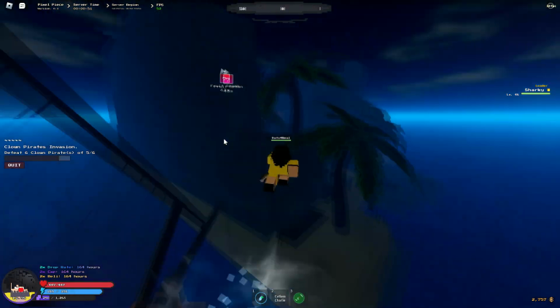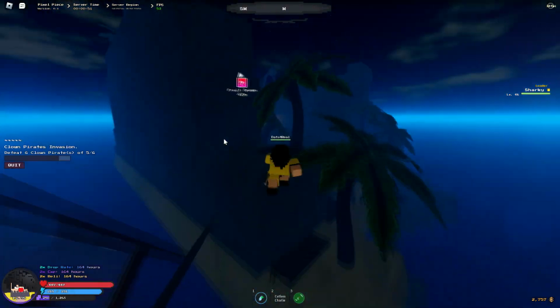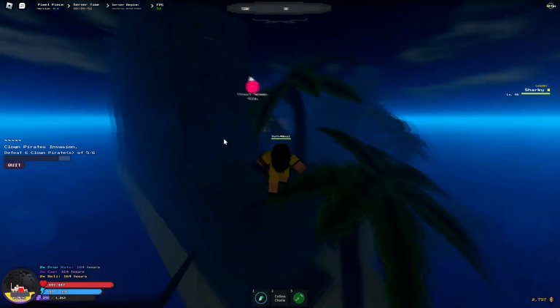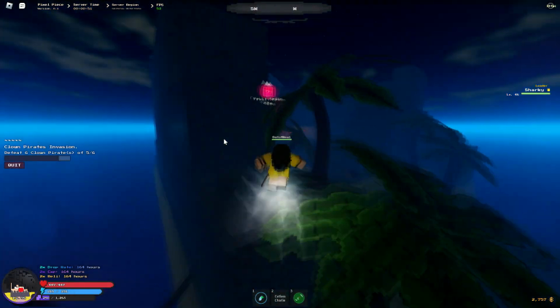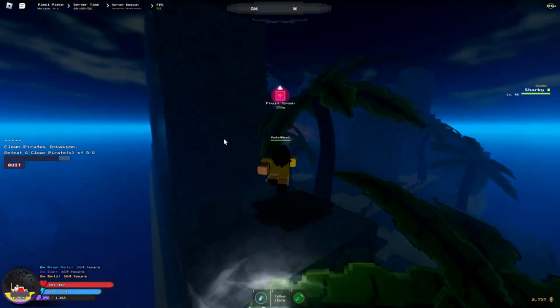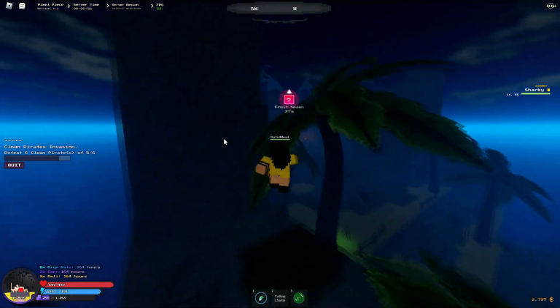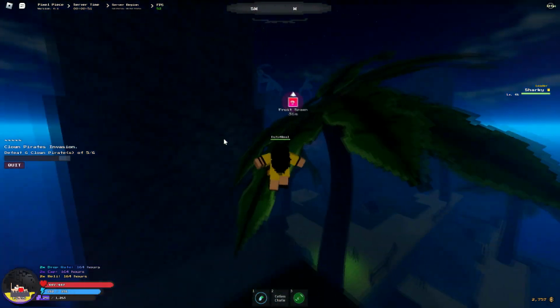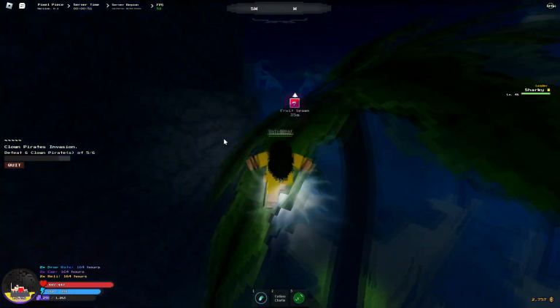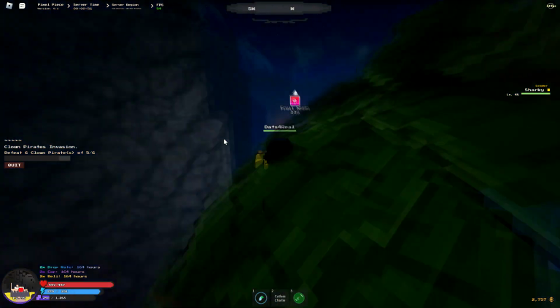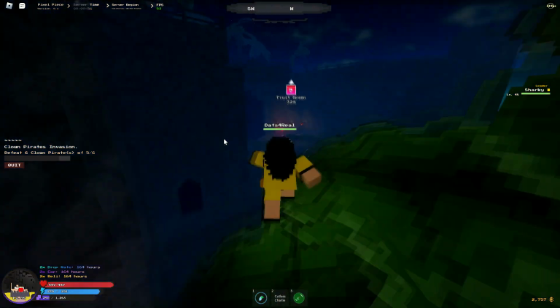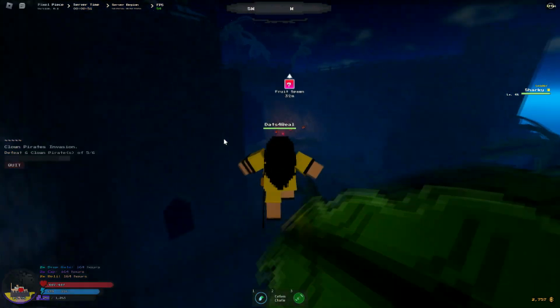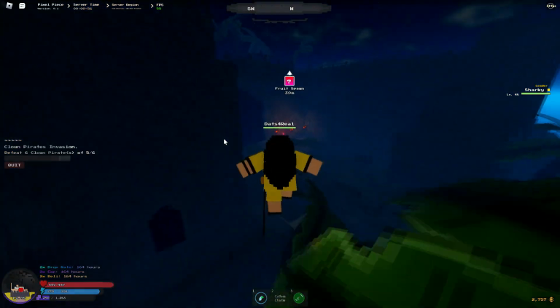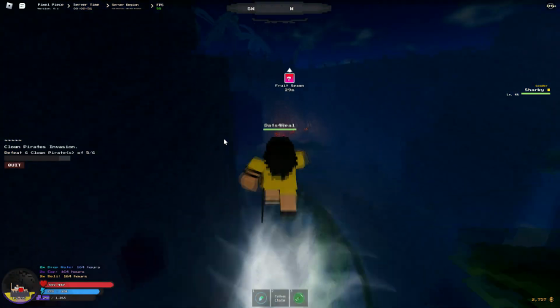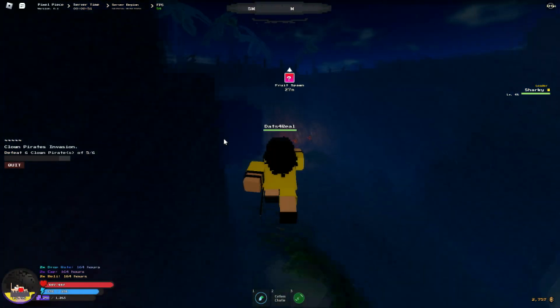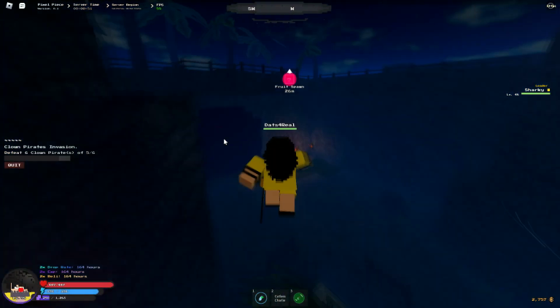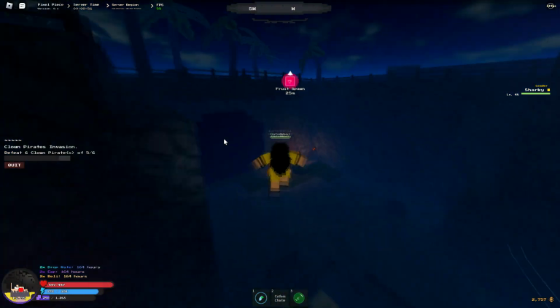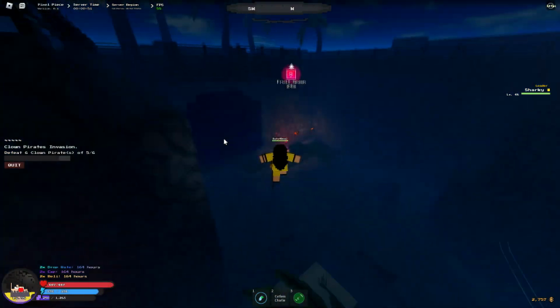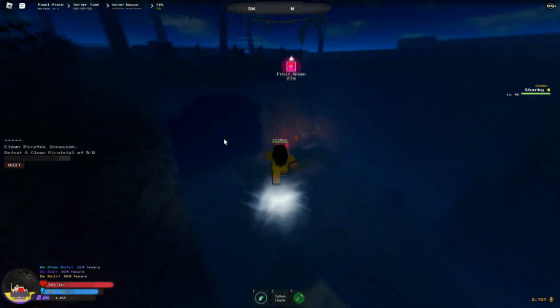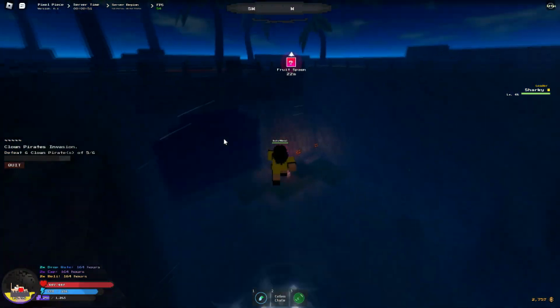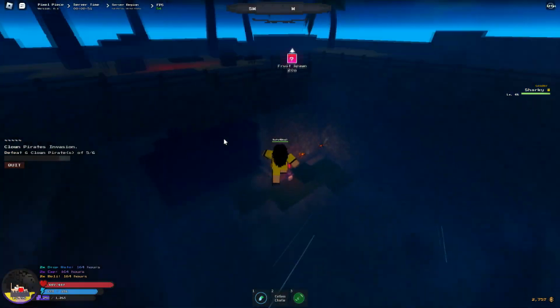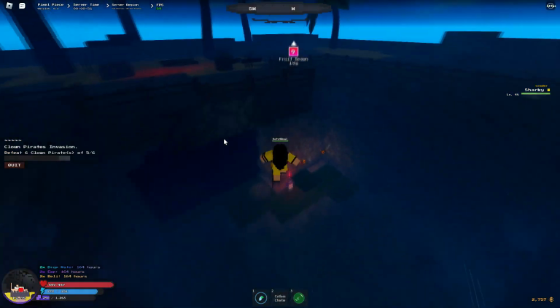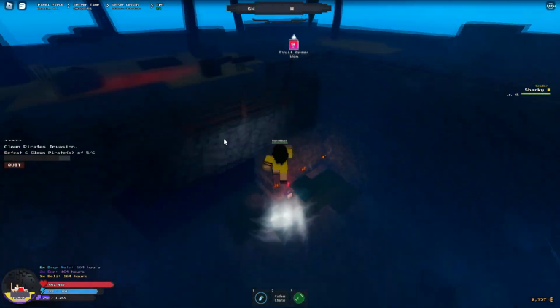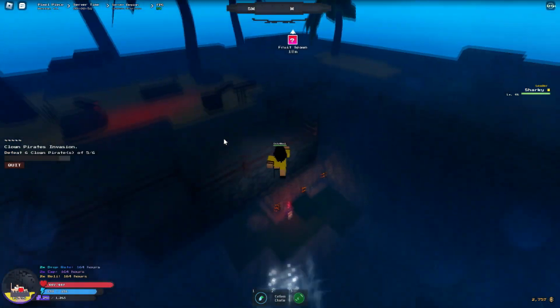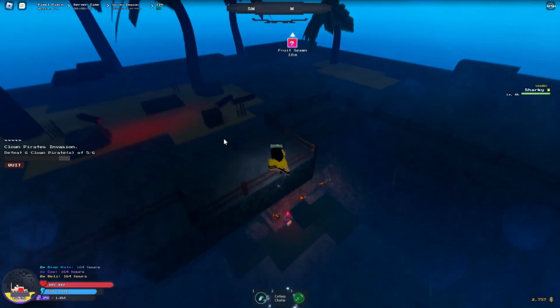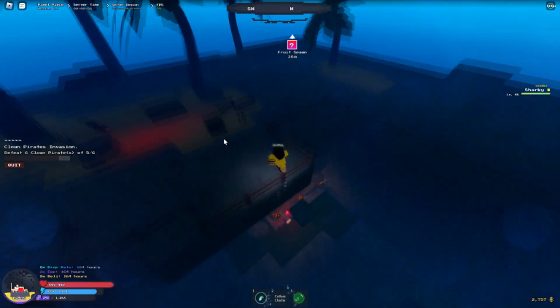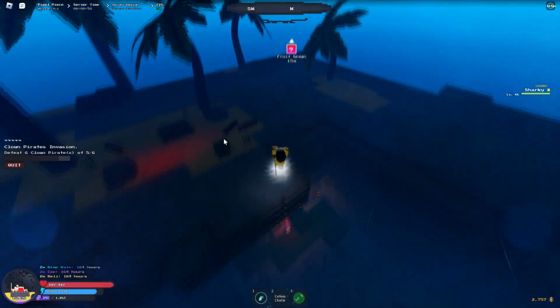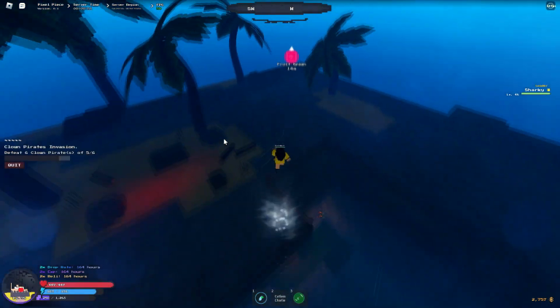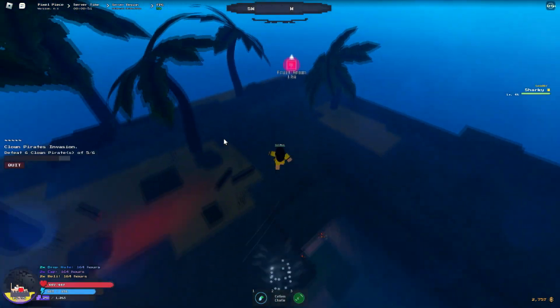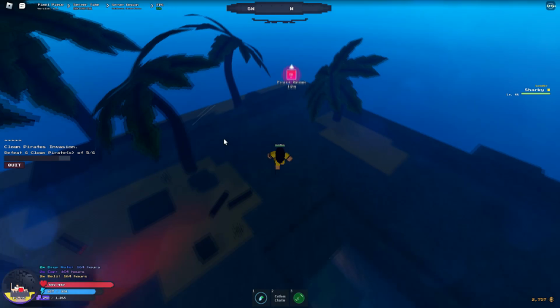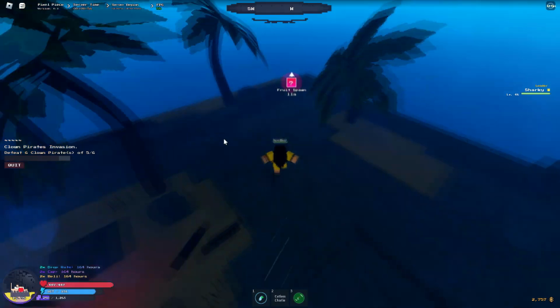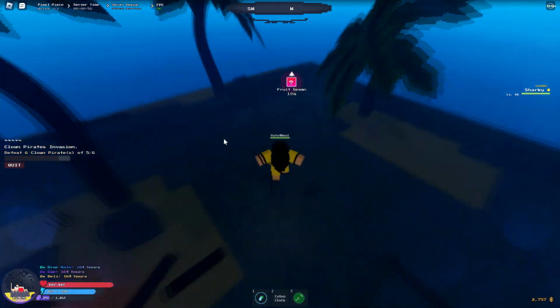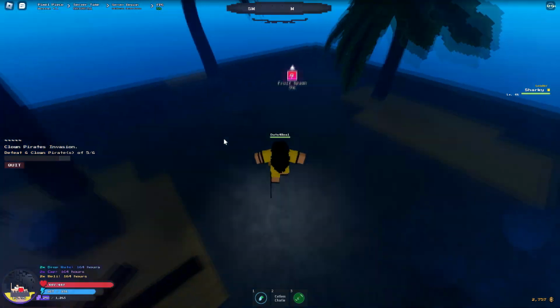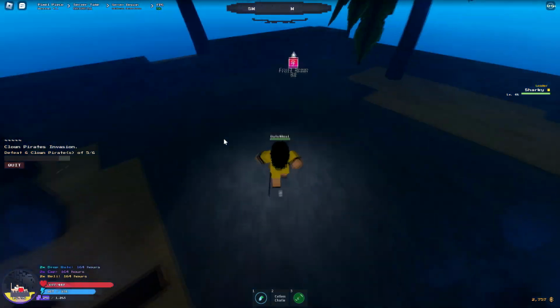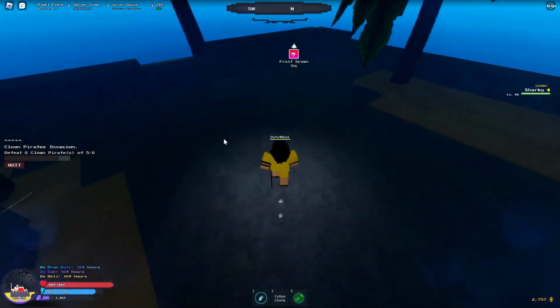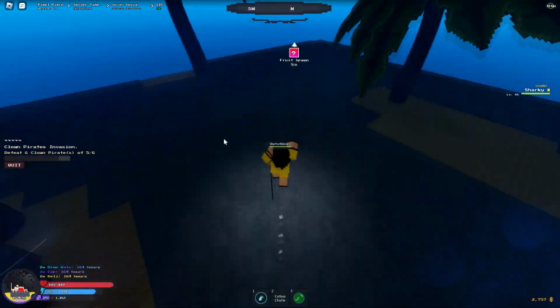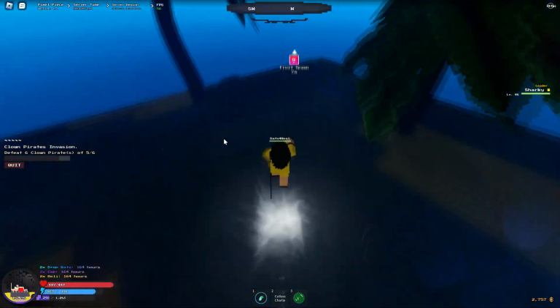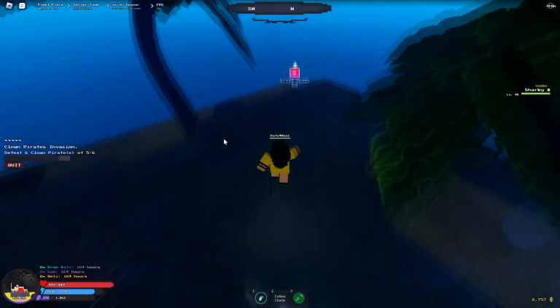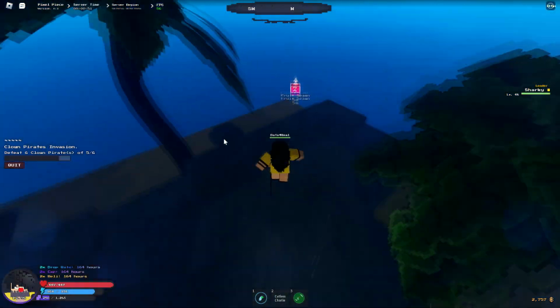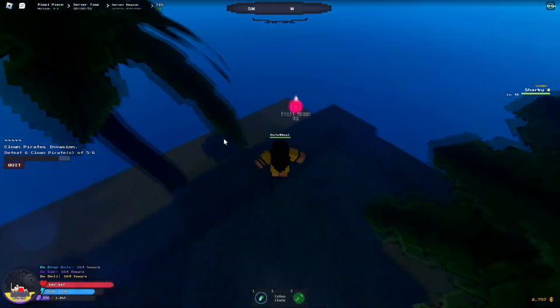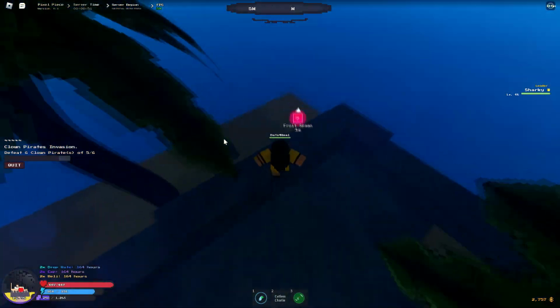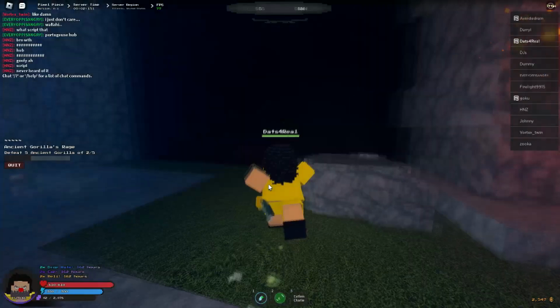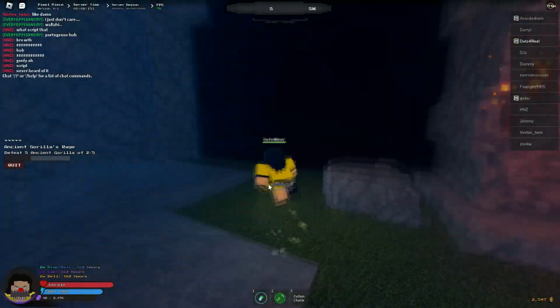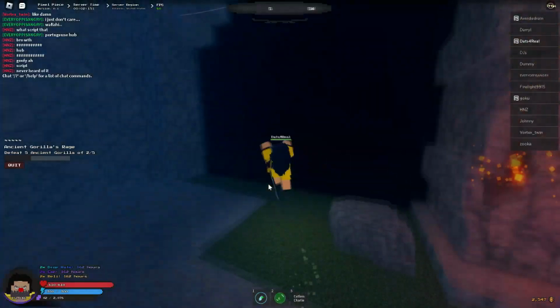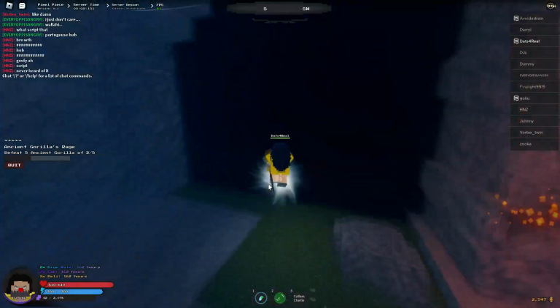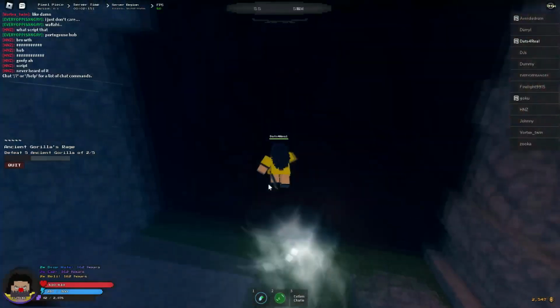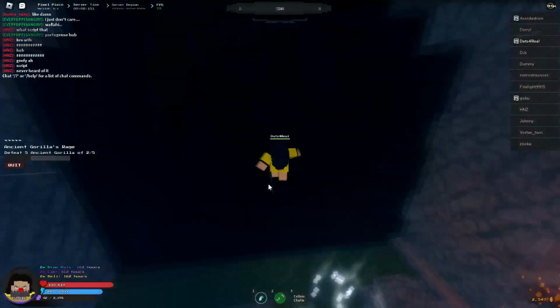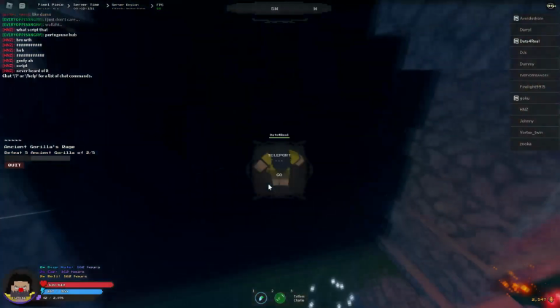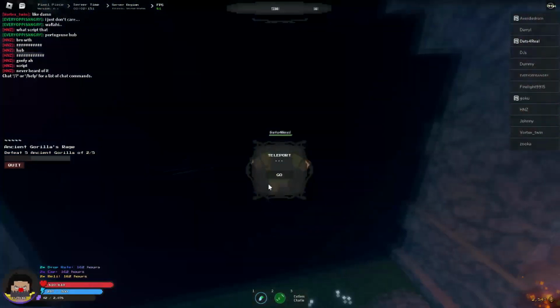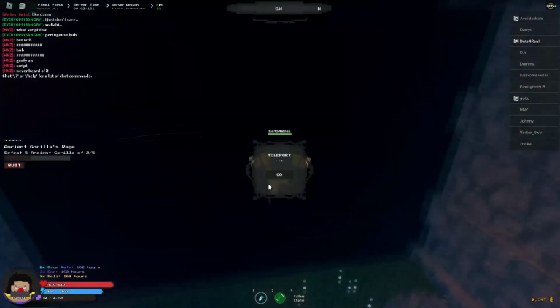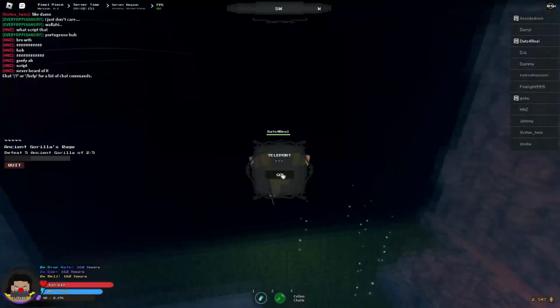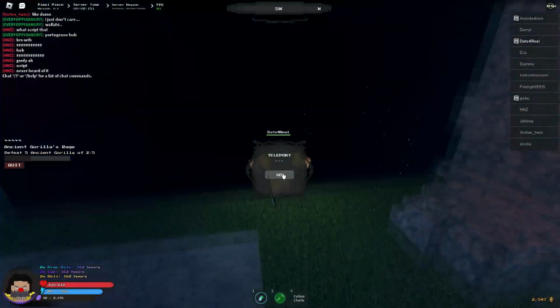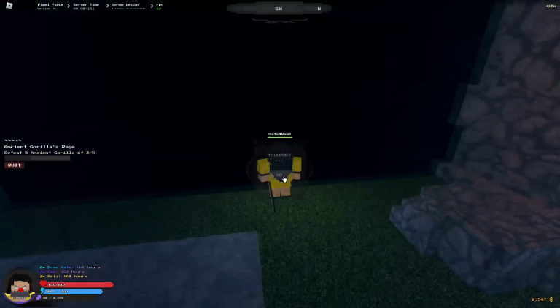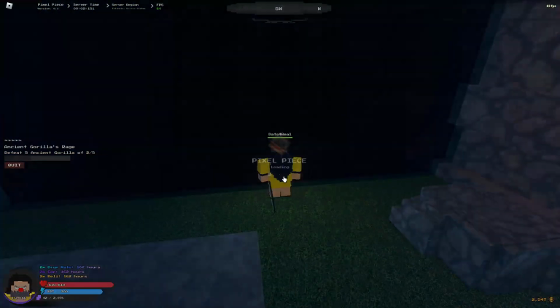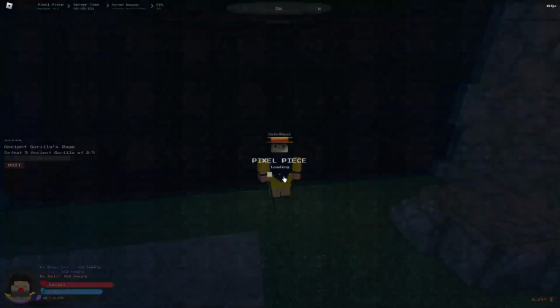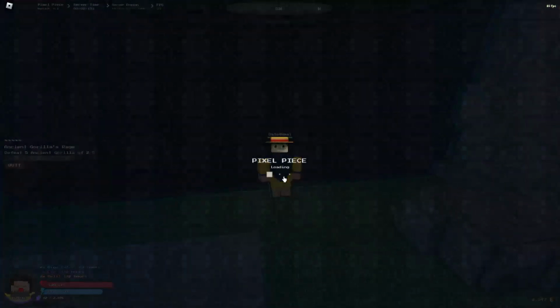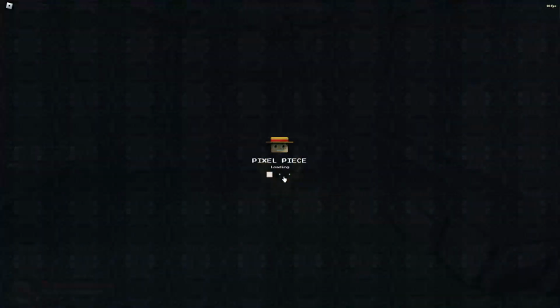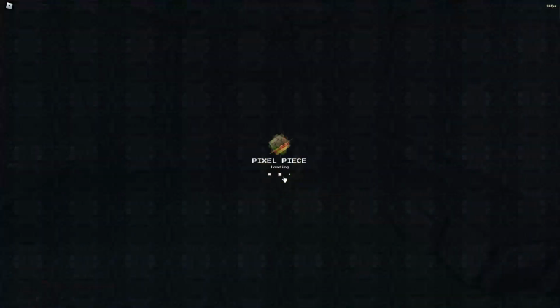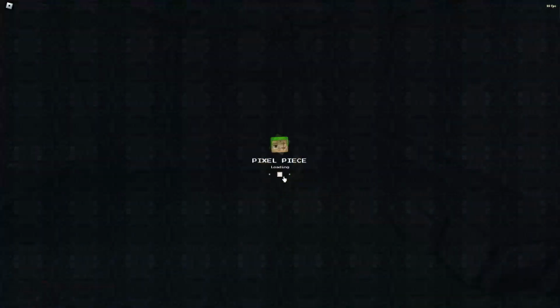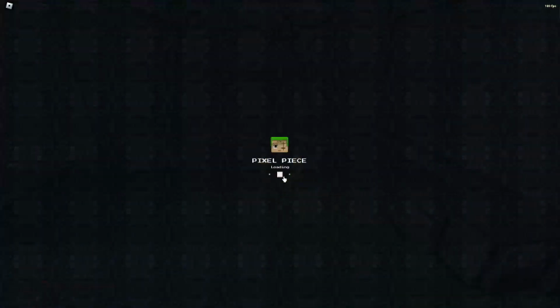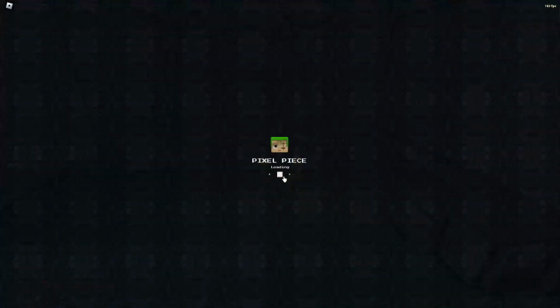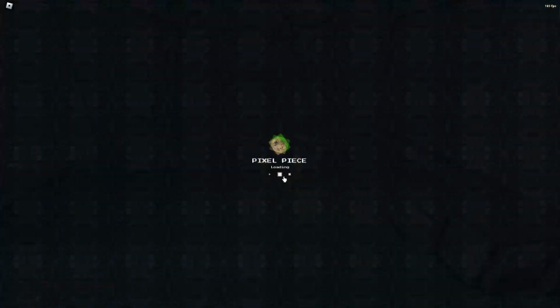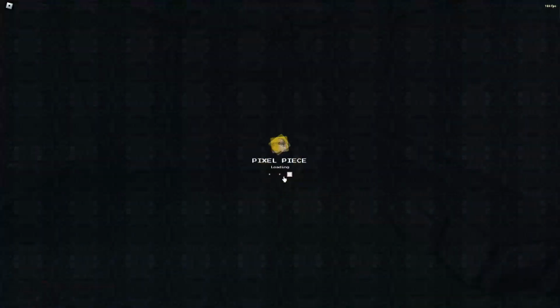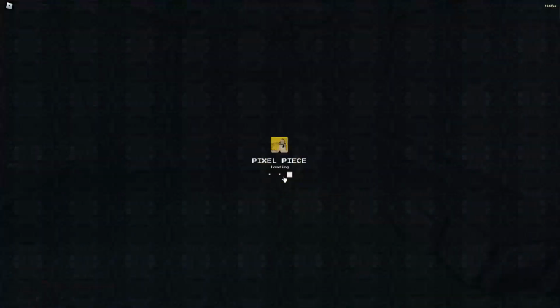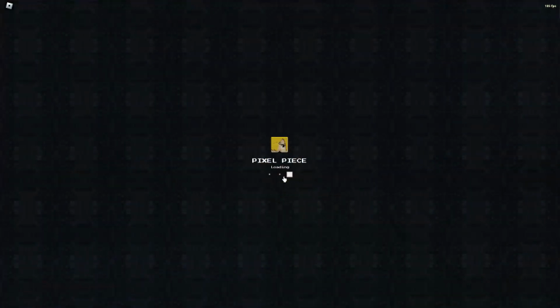I was at Buggy Island or Orange Island and I just headed west and got here pretty quick. Once you talk to the person on the outside of the cave and start the quest, you can go inside.